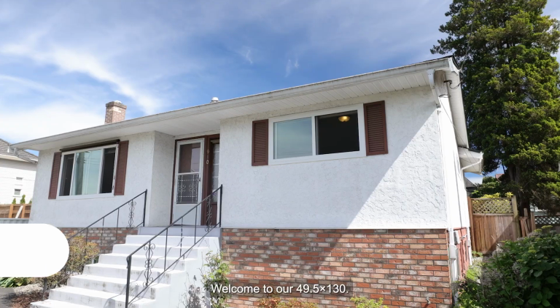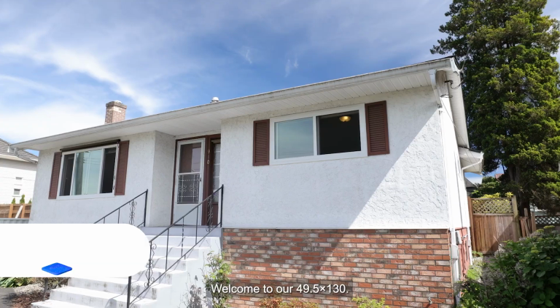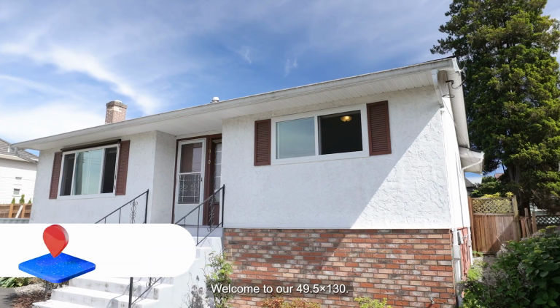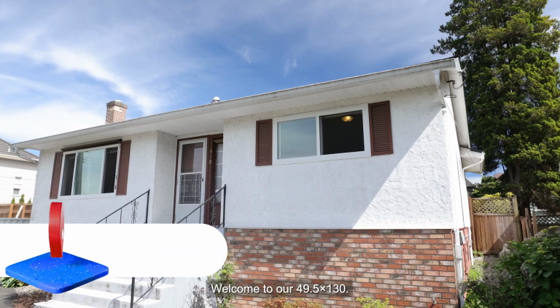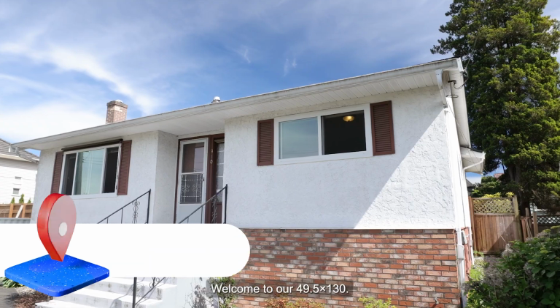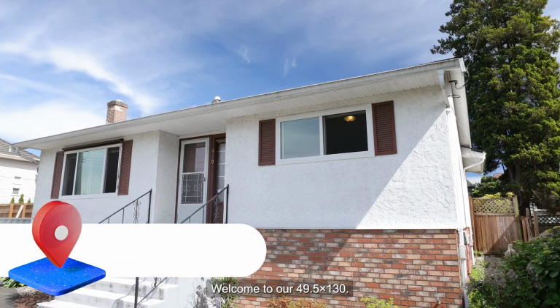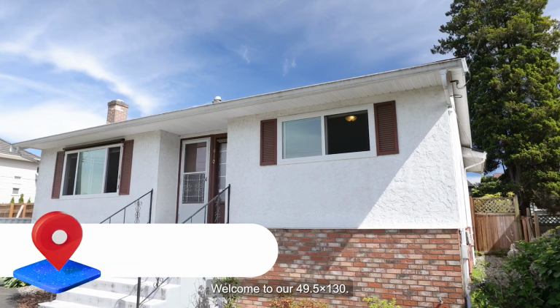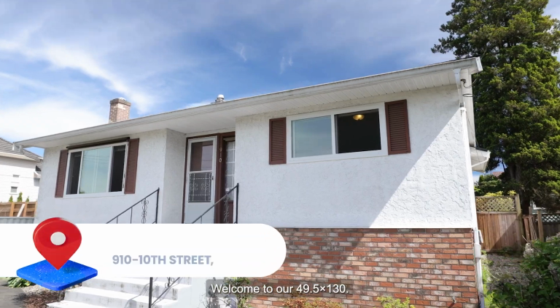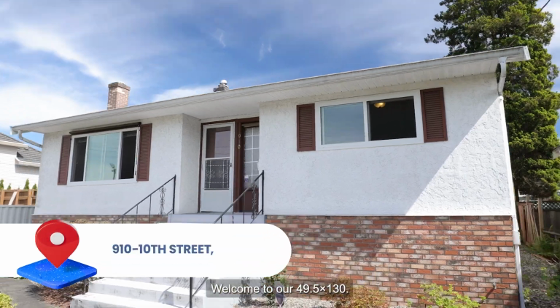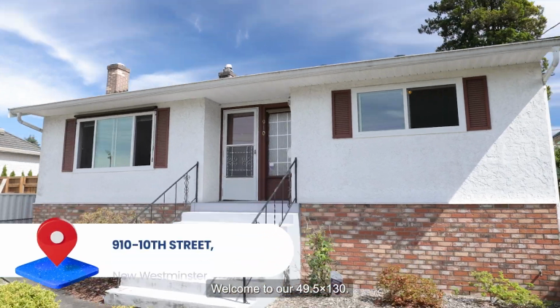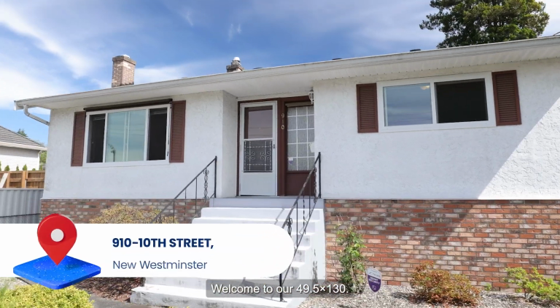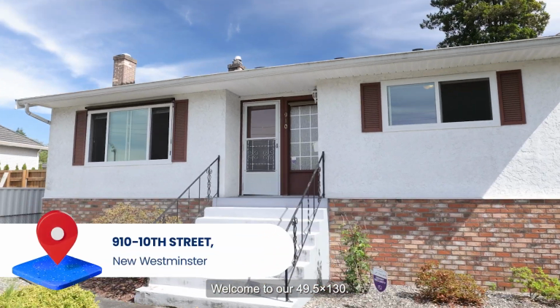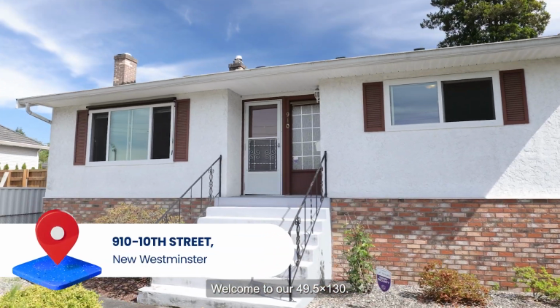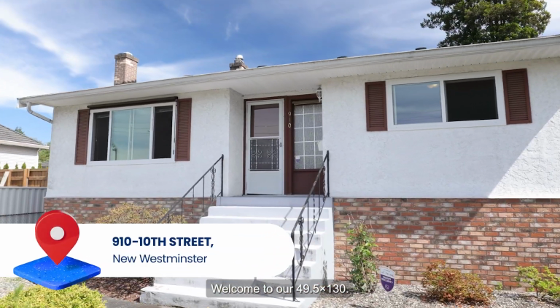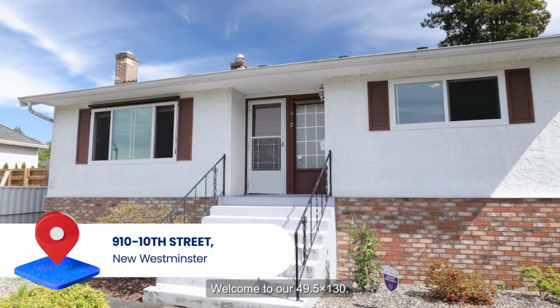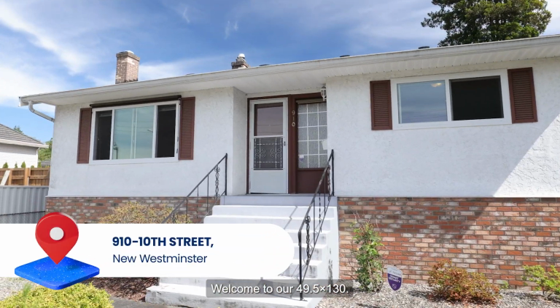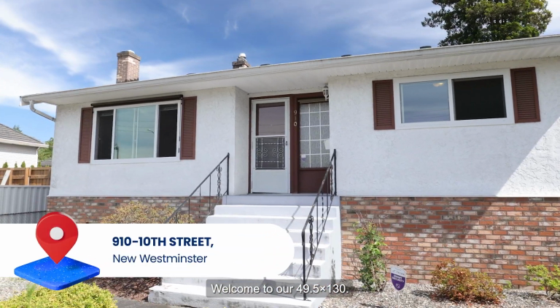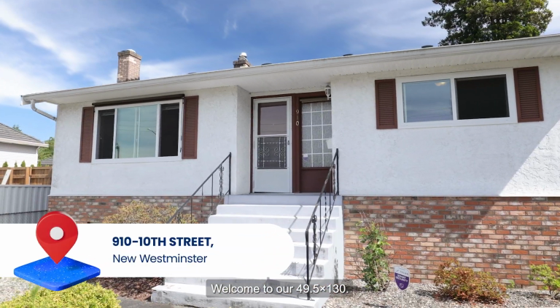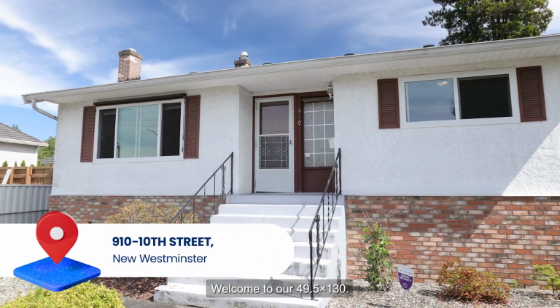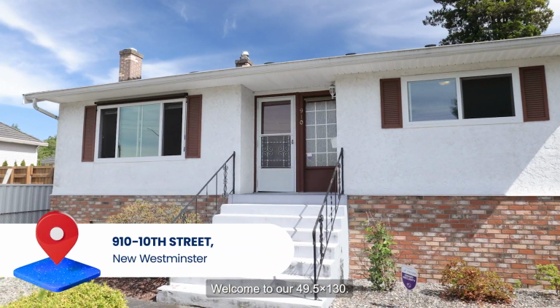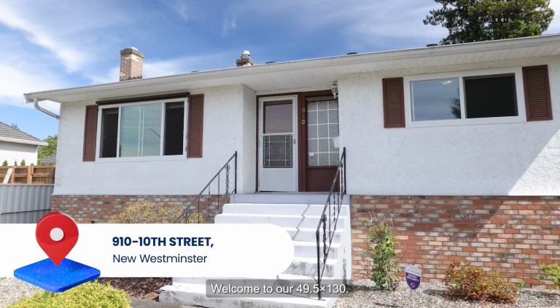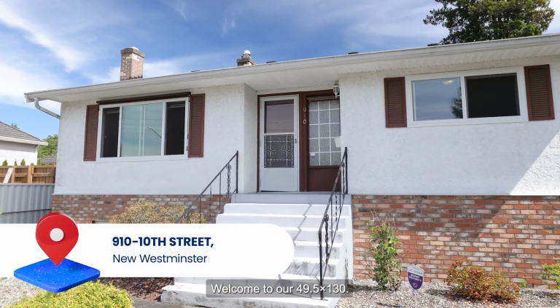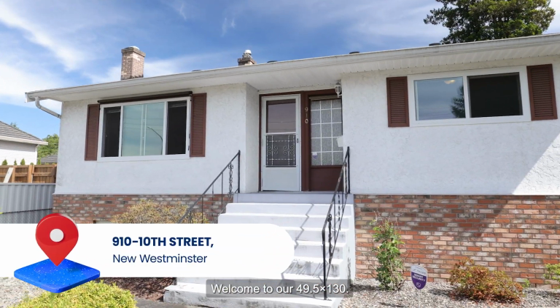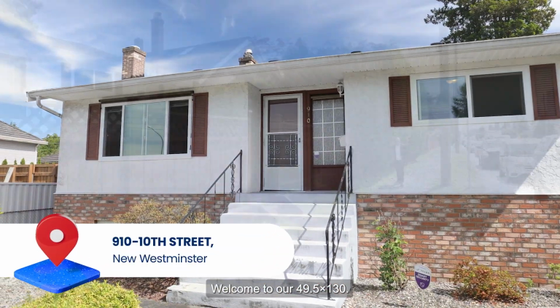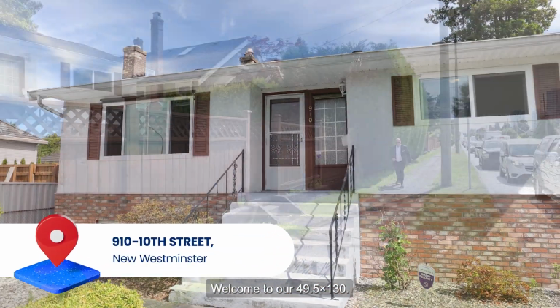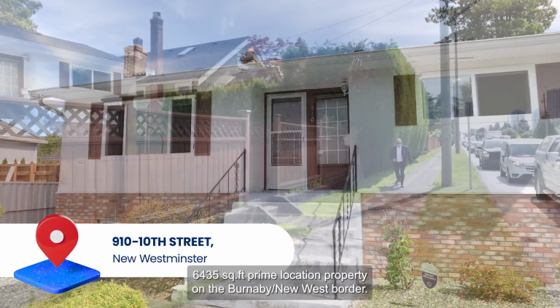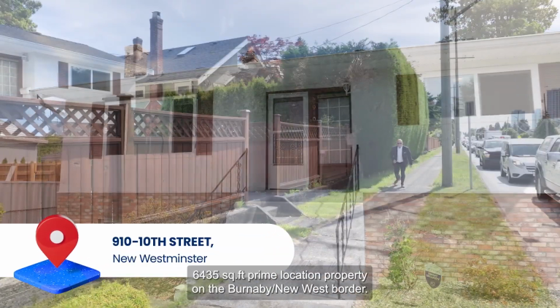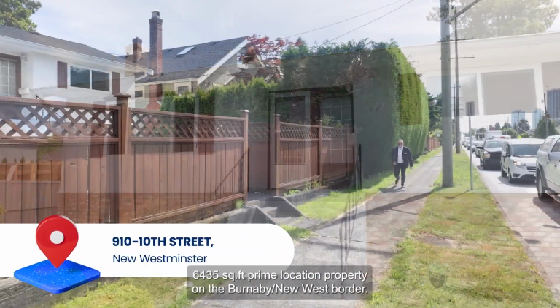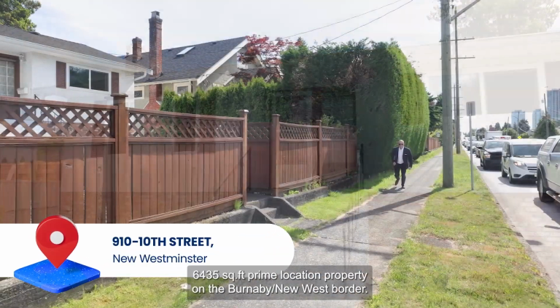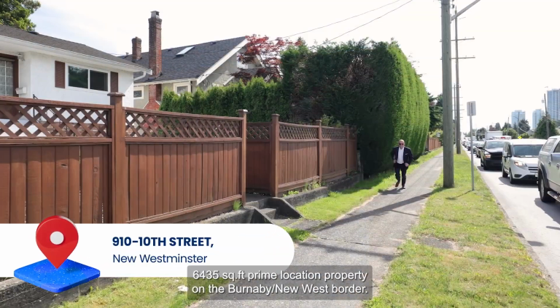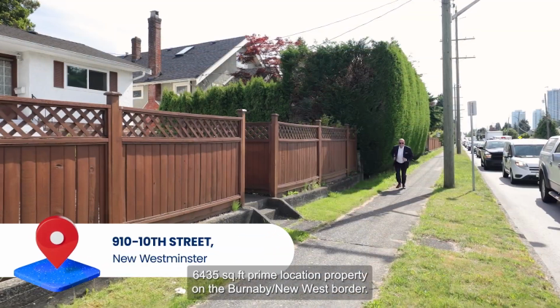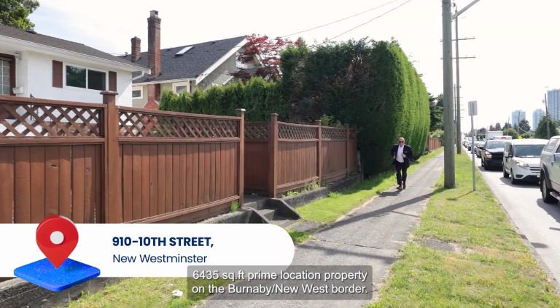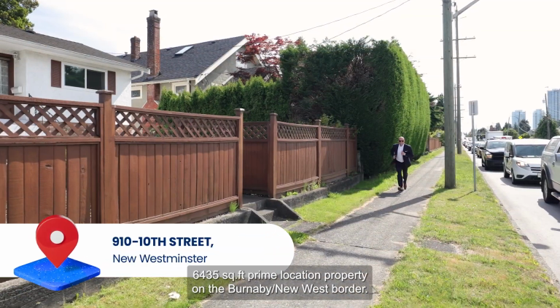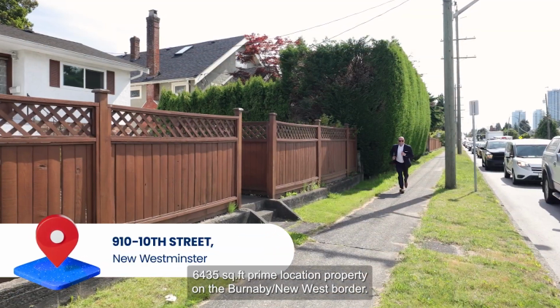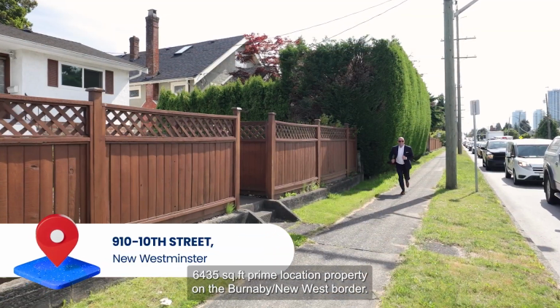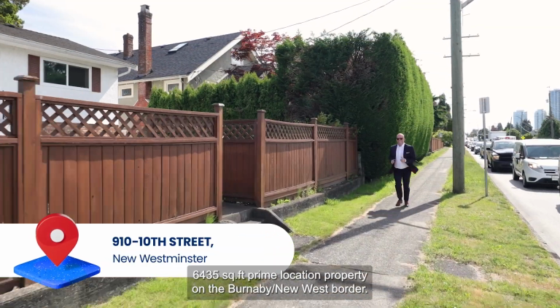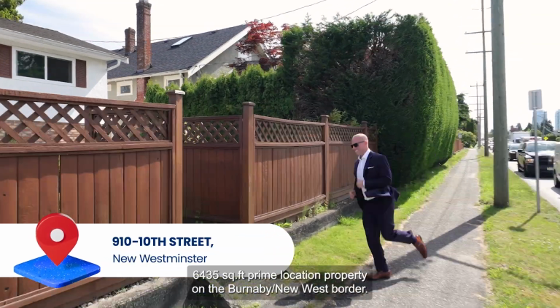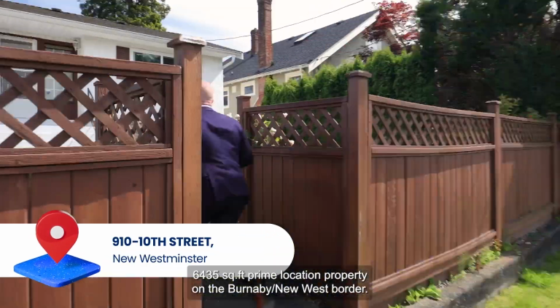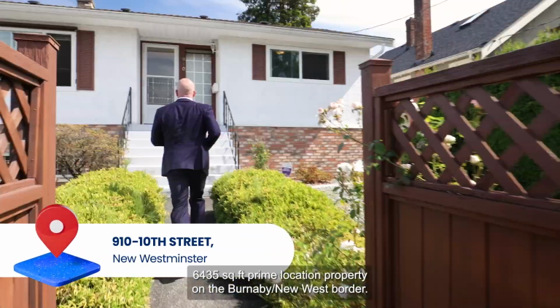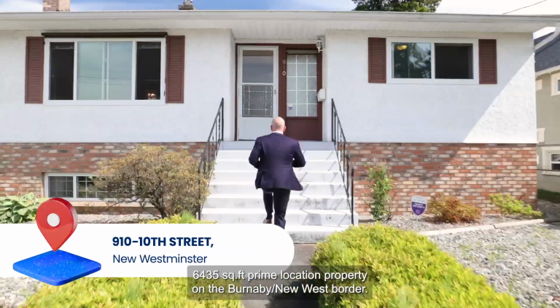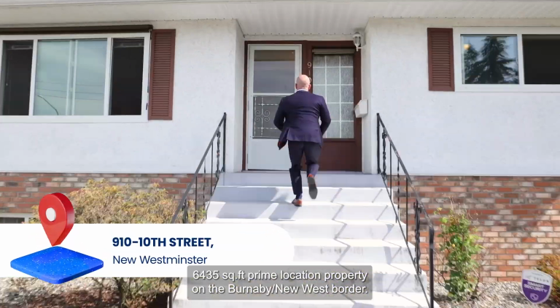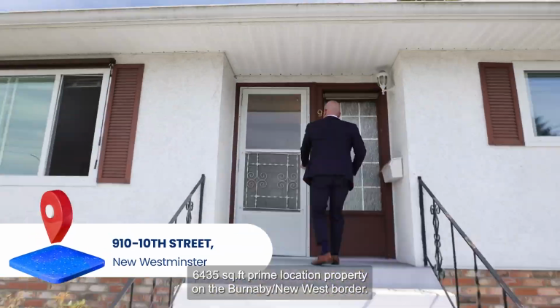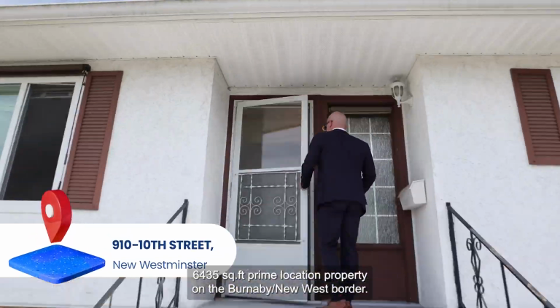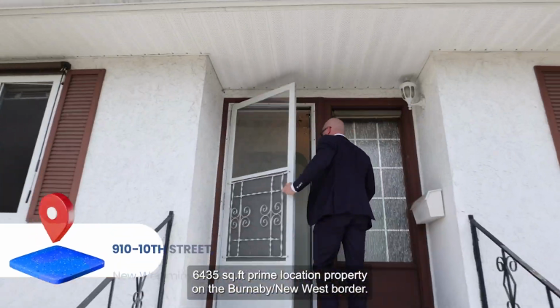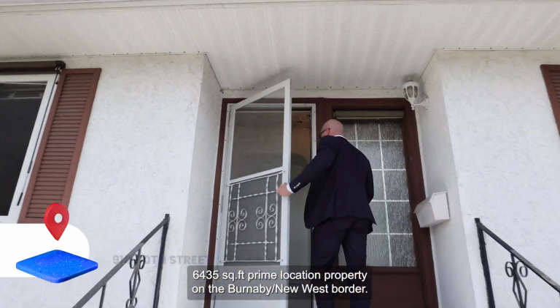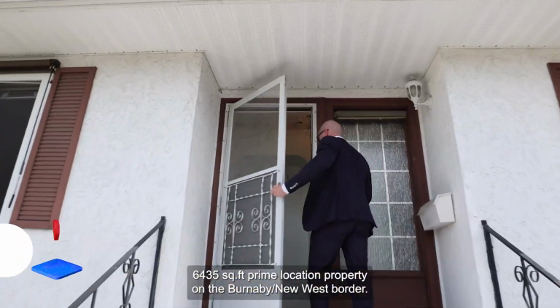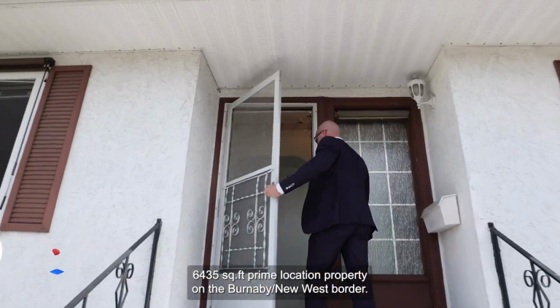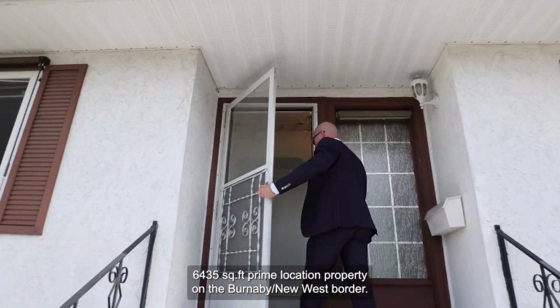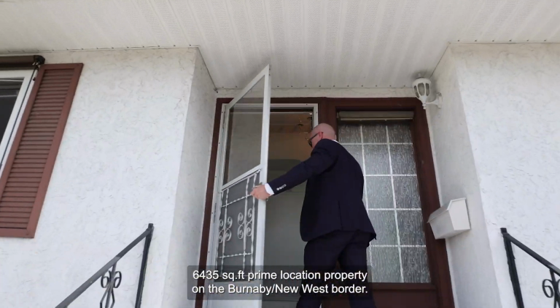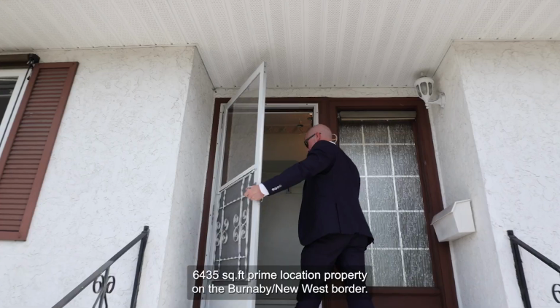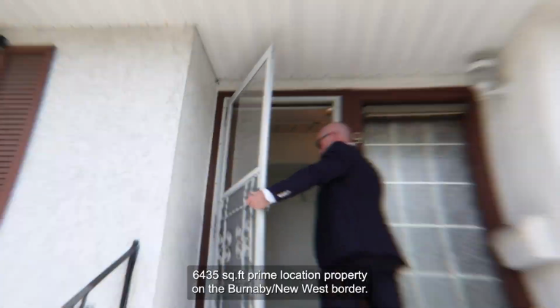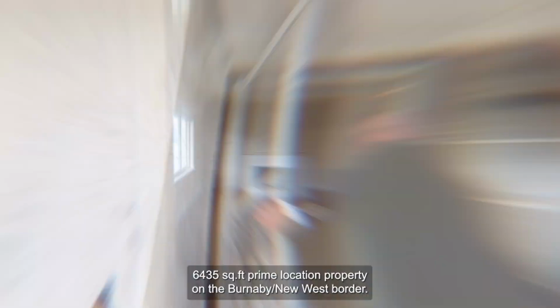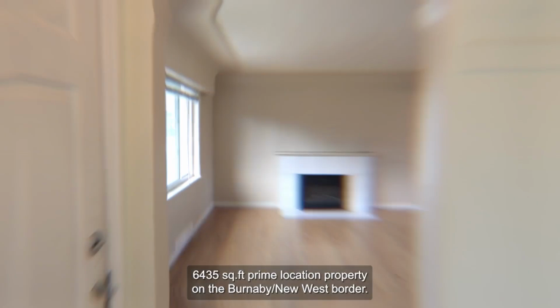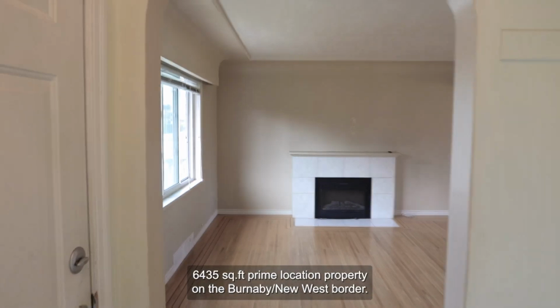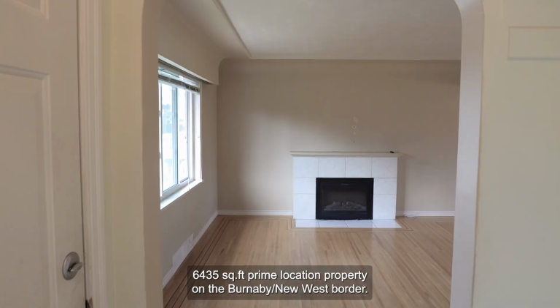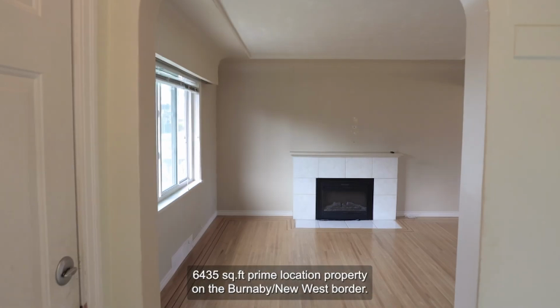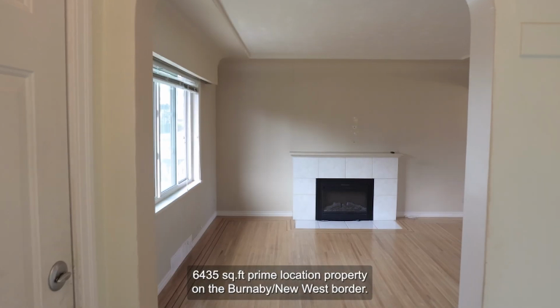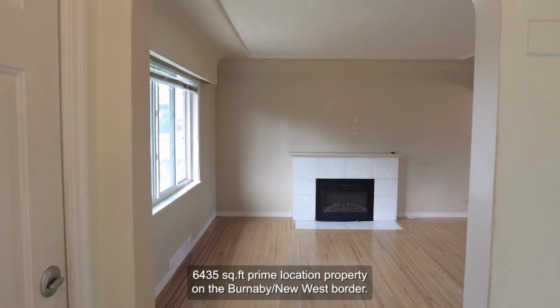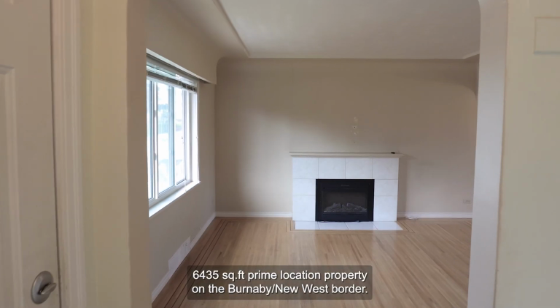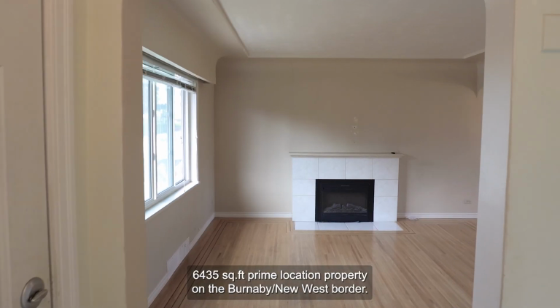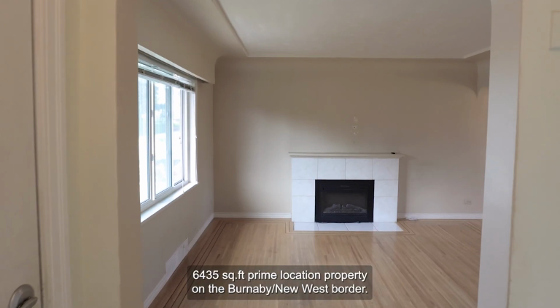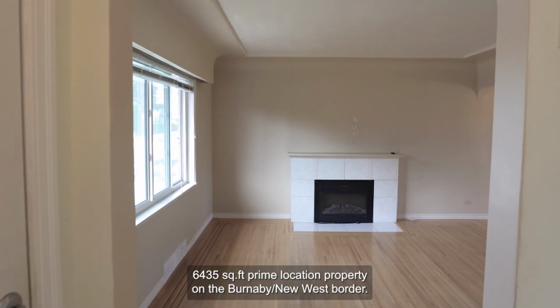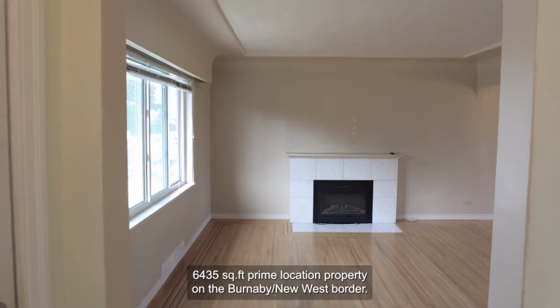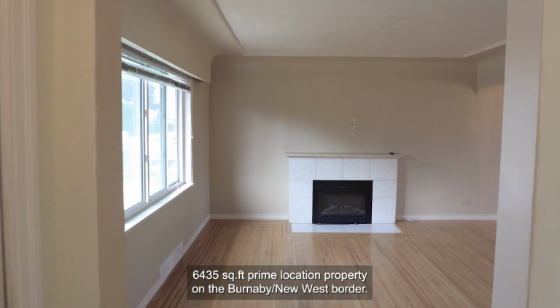Welcome to our 49.5 by 130, 6,435 square foot prime location property on the Burnaby New West border.